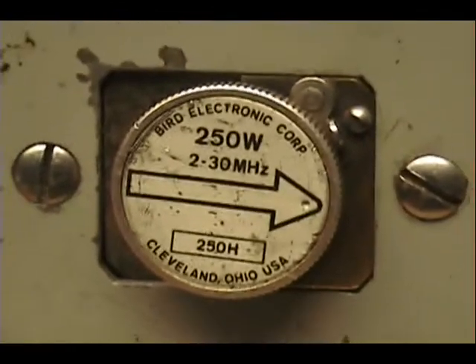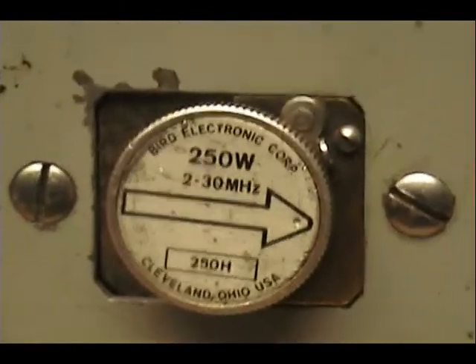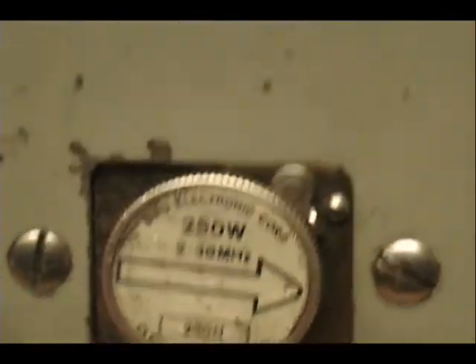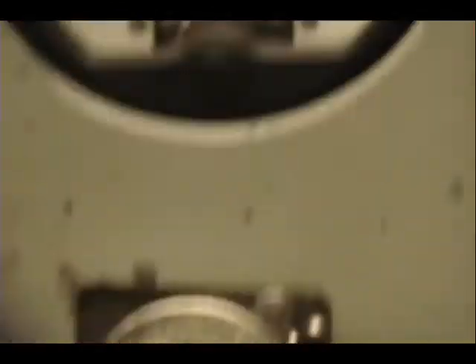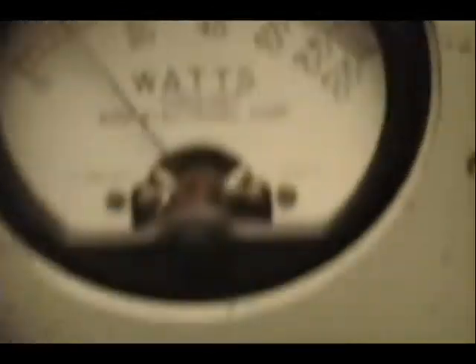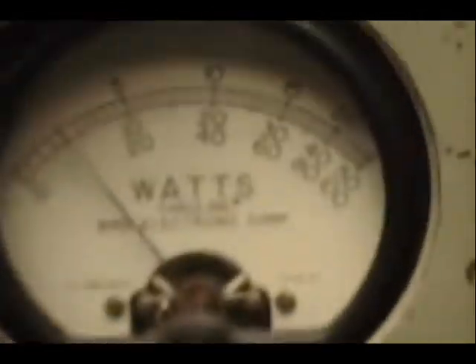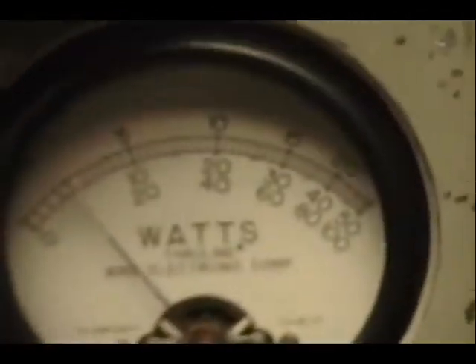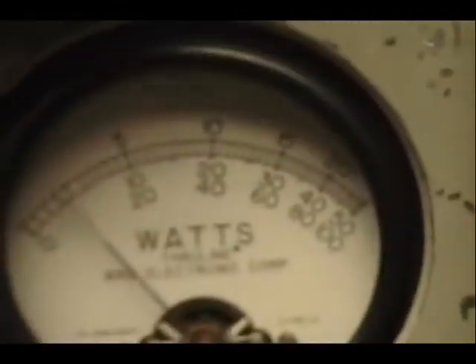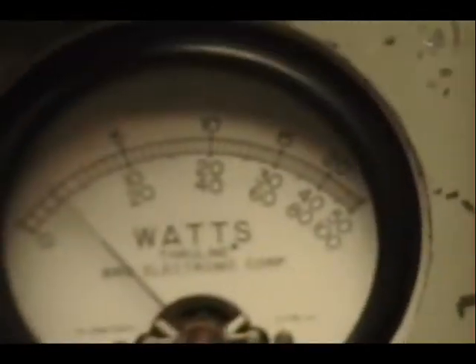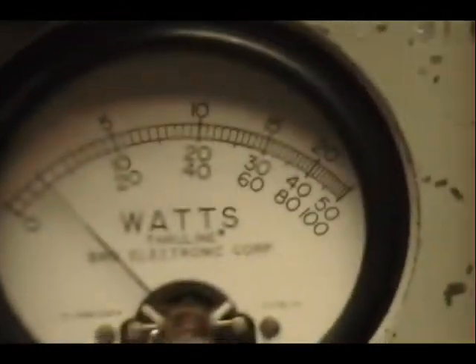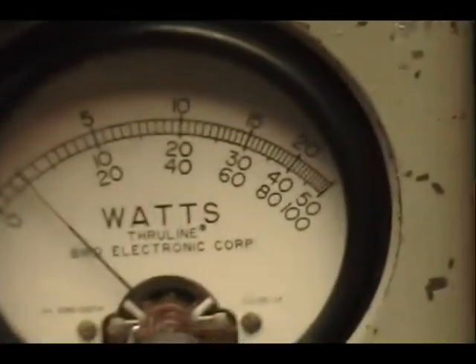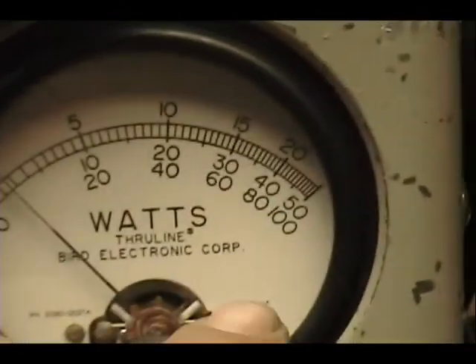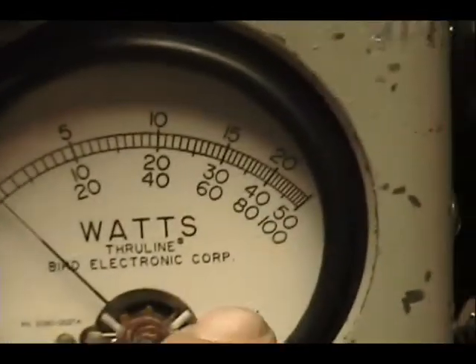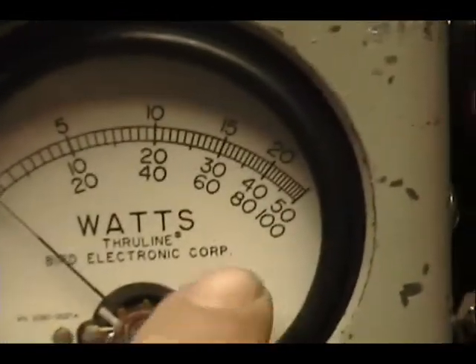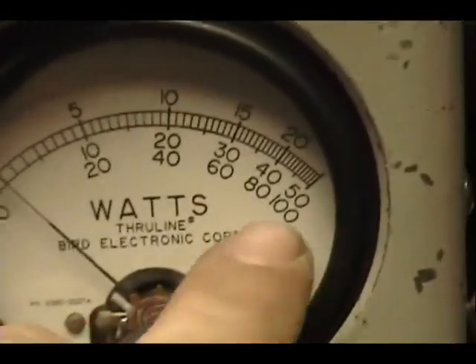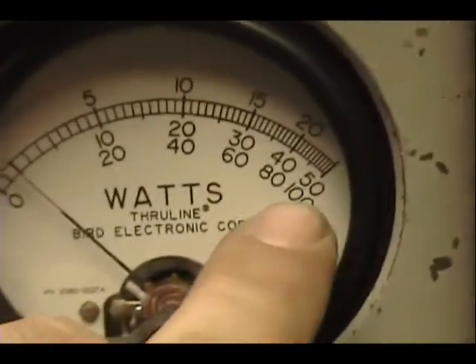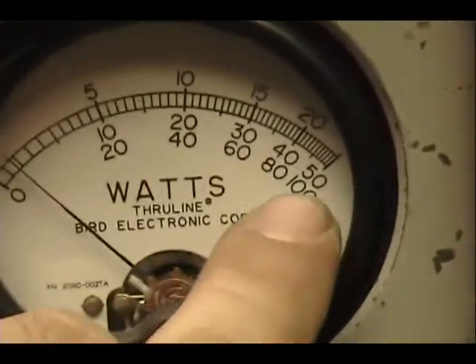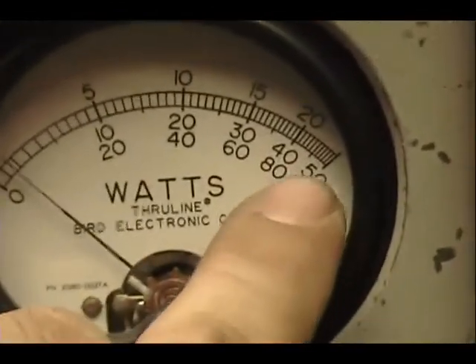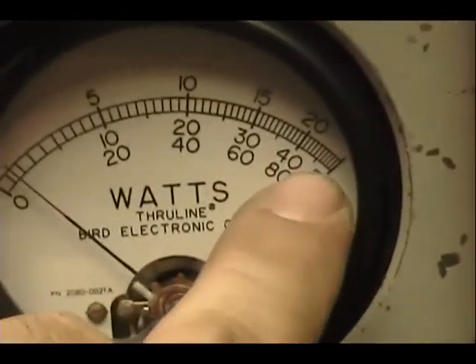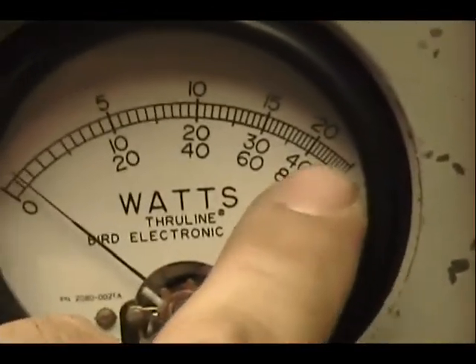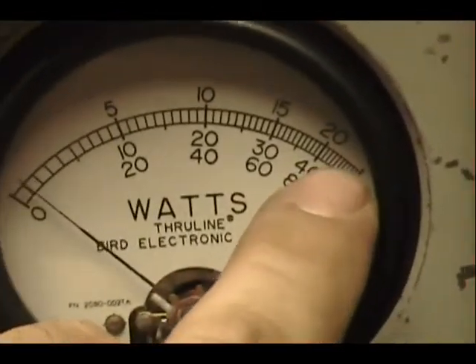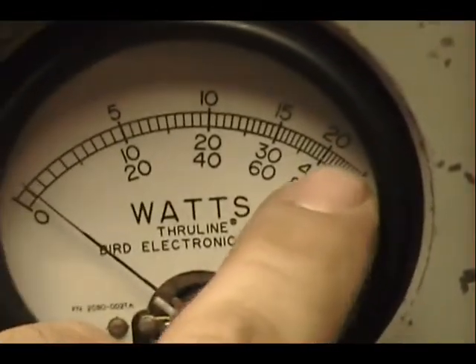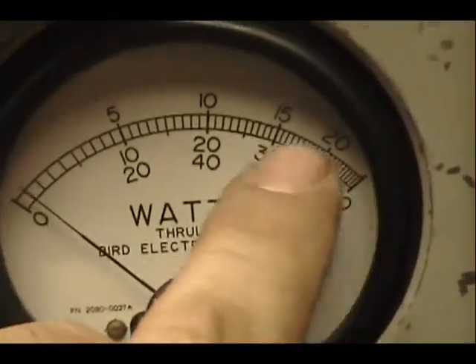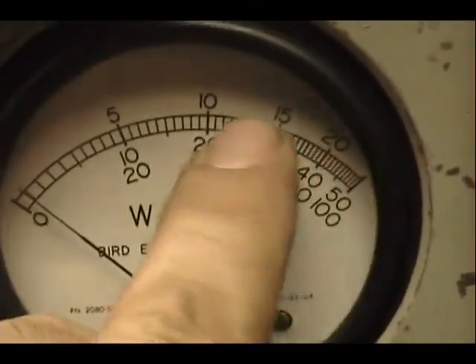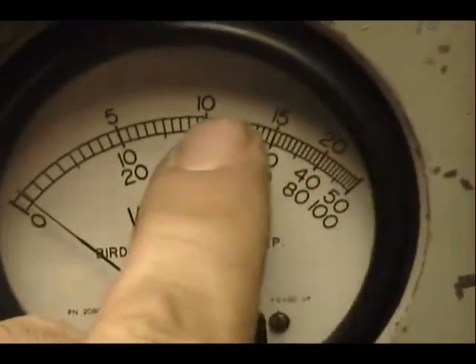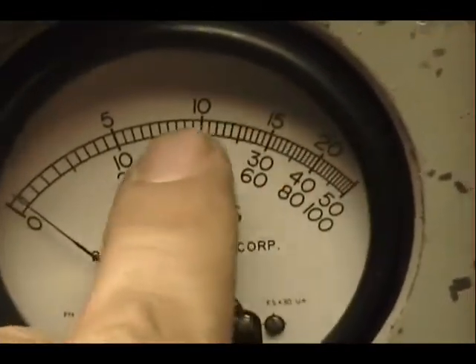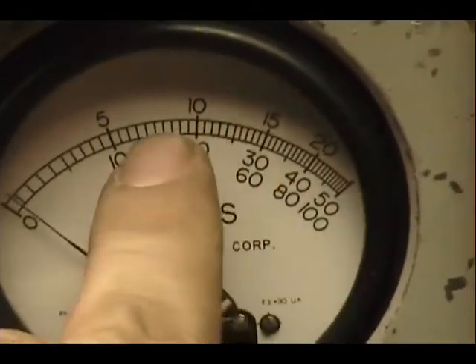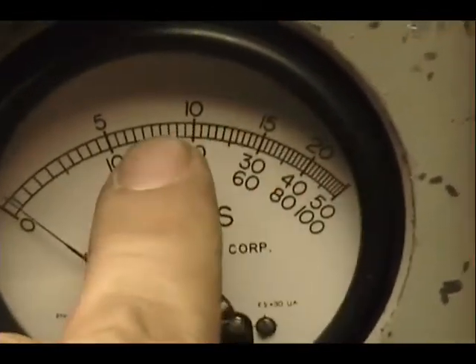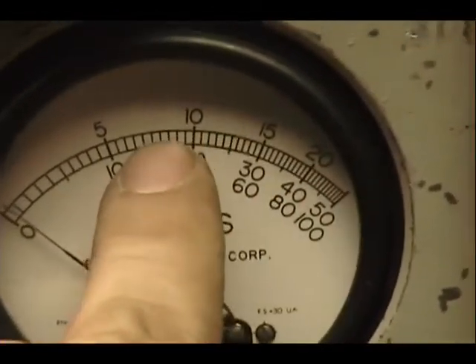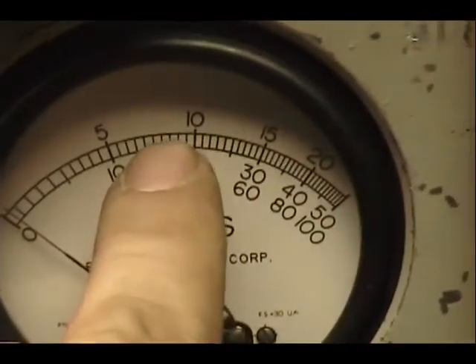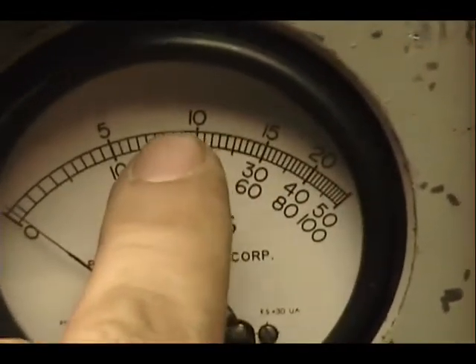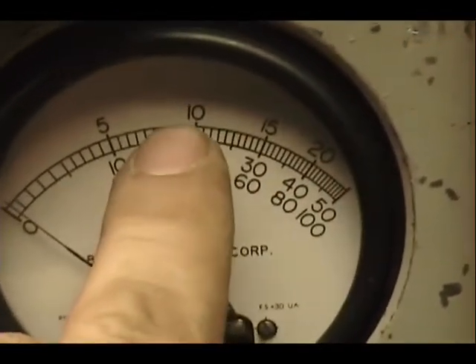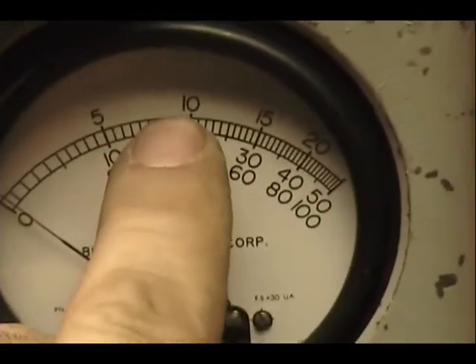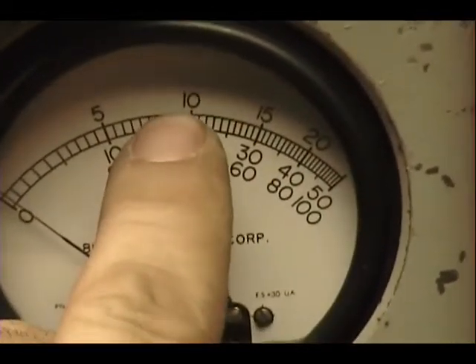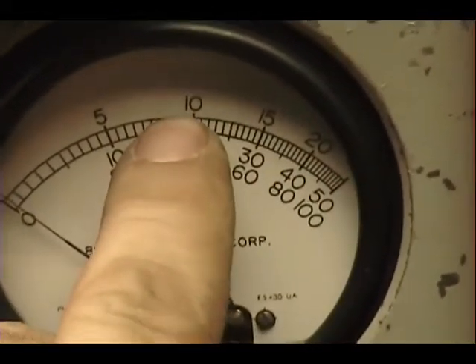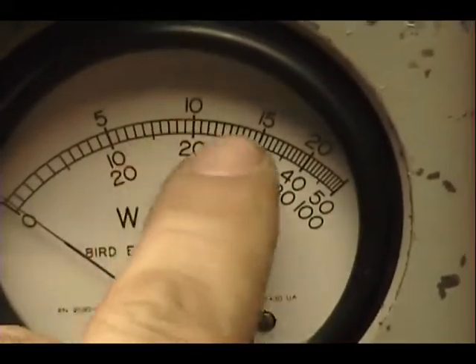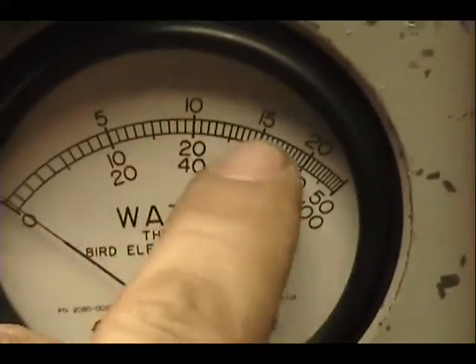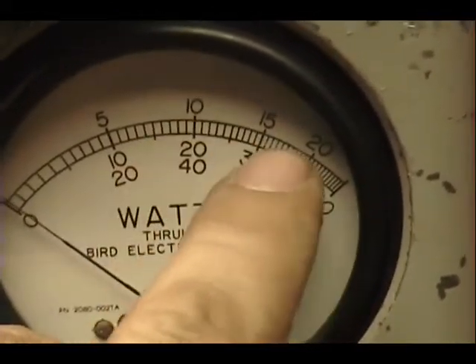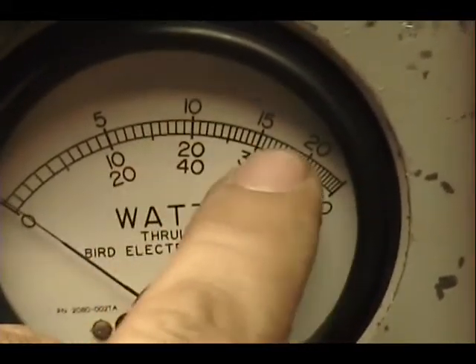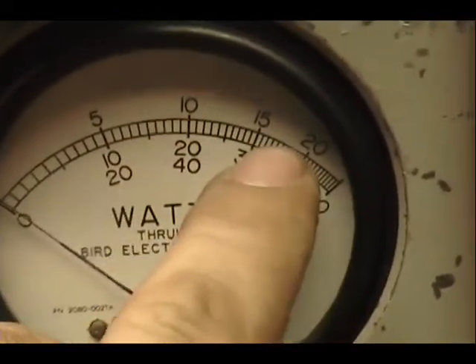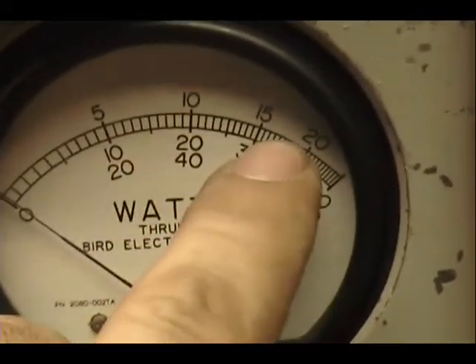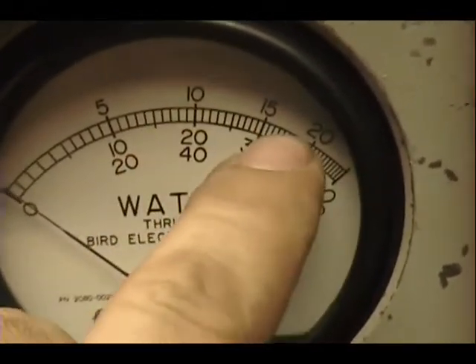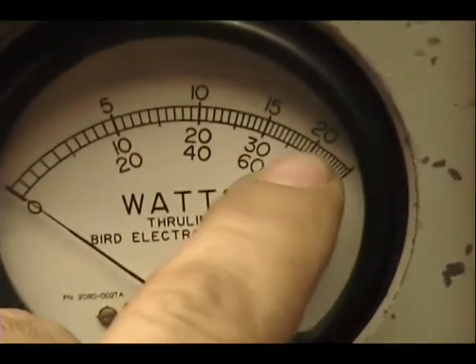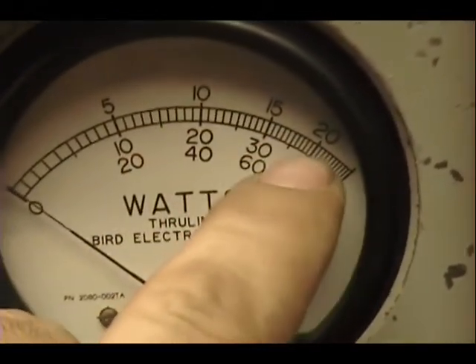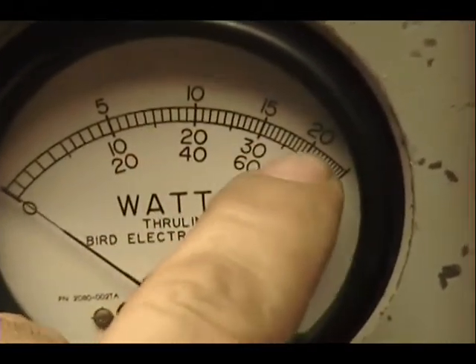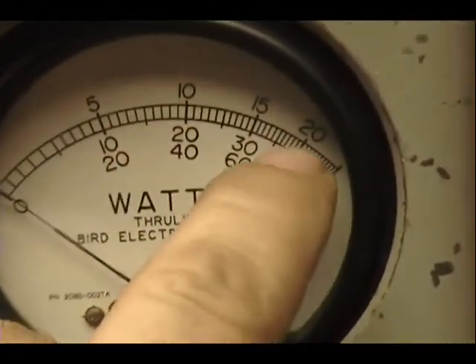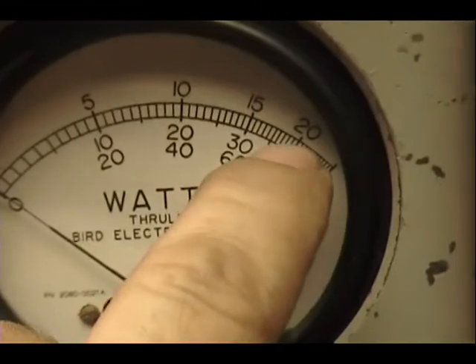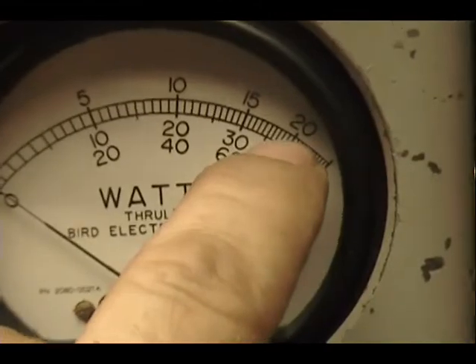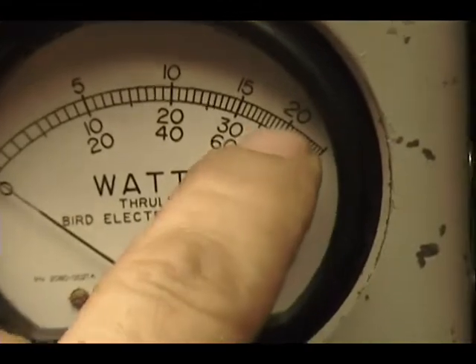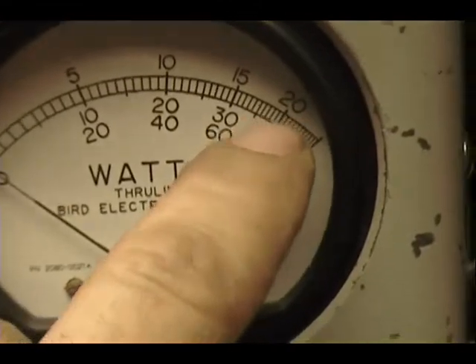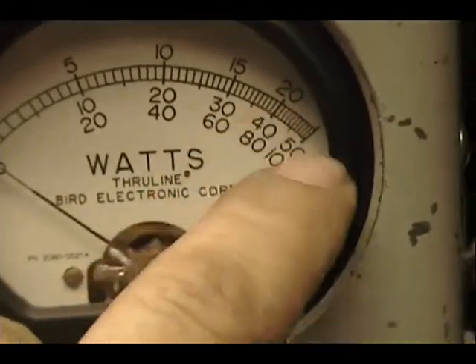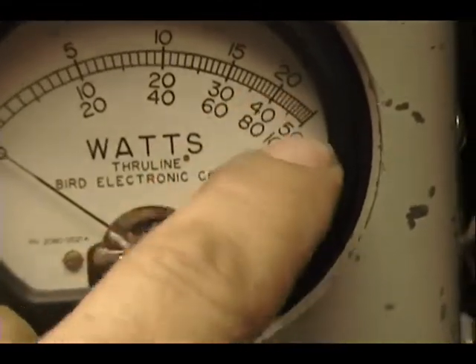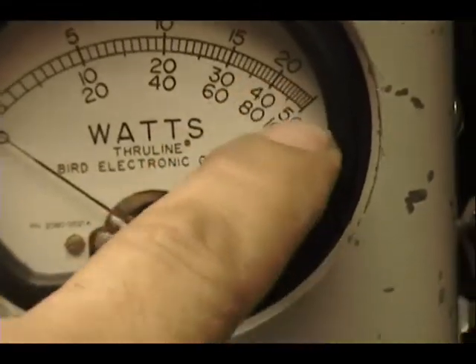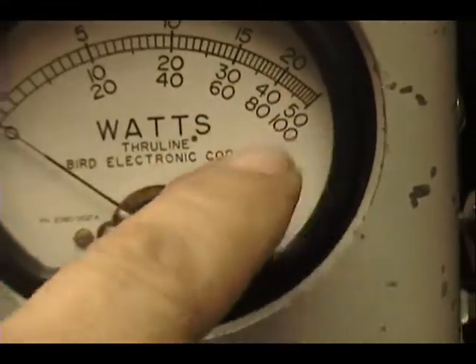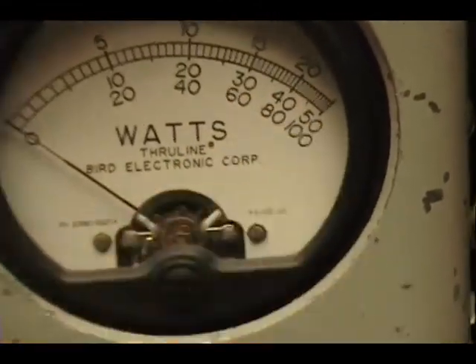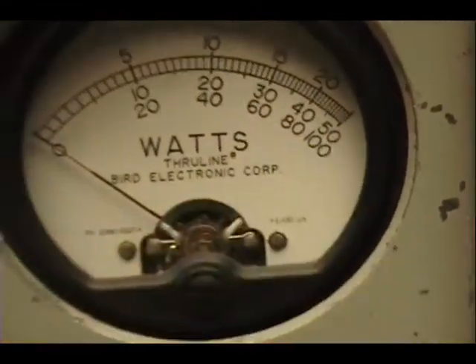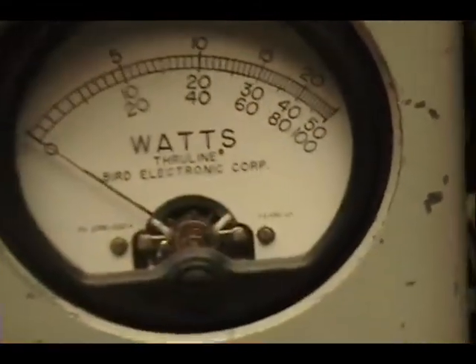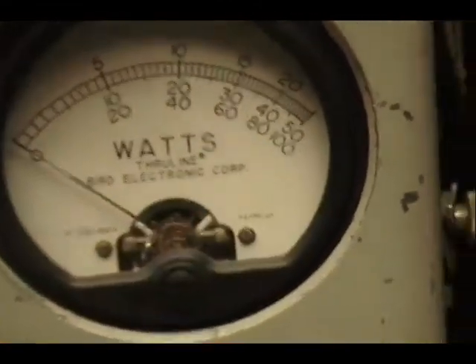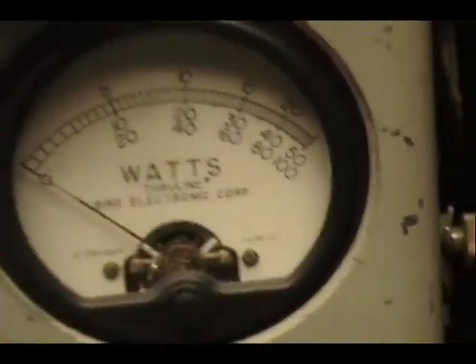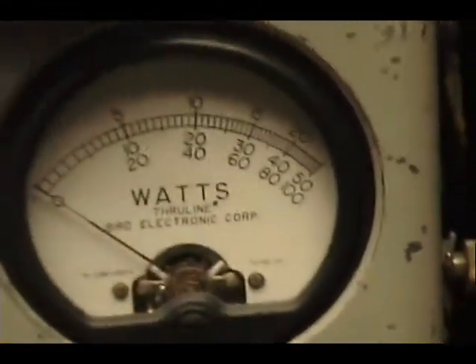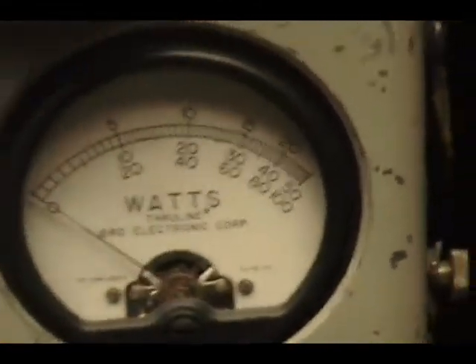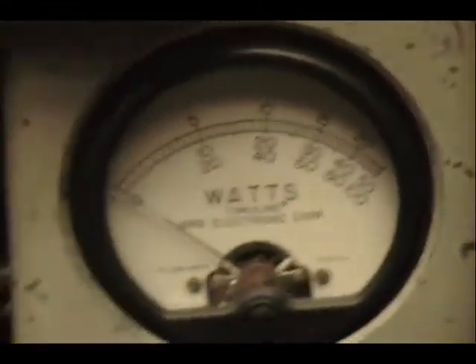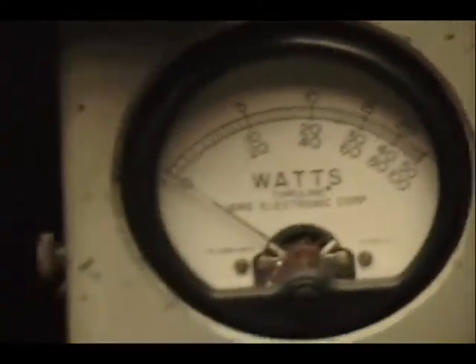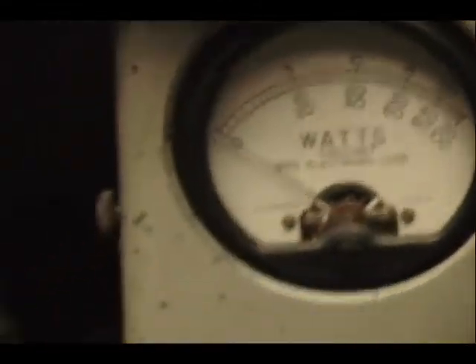250-watt slug here today, so I'll be reading power across the top. There's 100, 150, 200, and 250 in the corner.